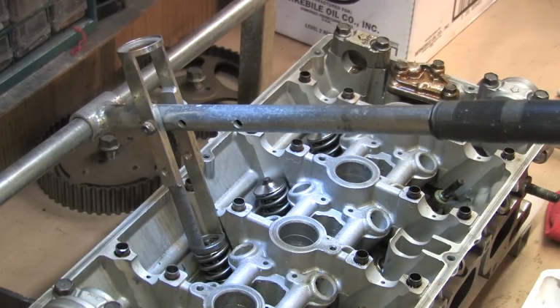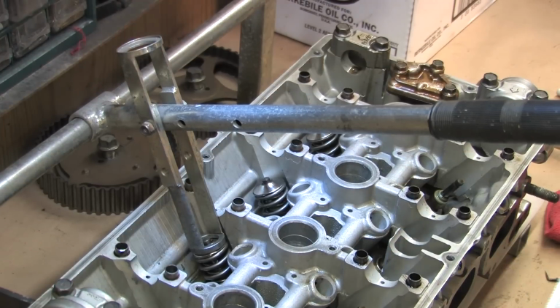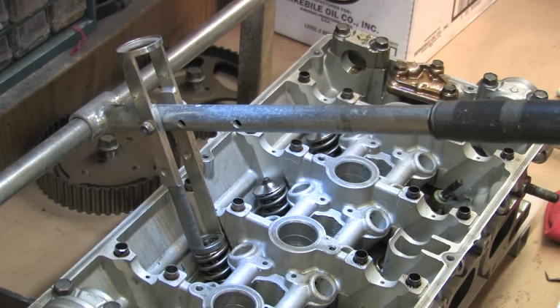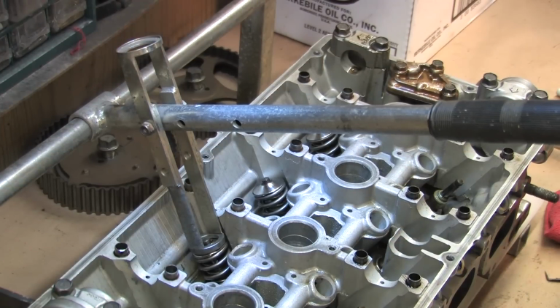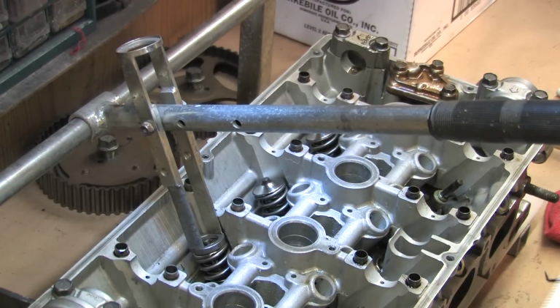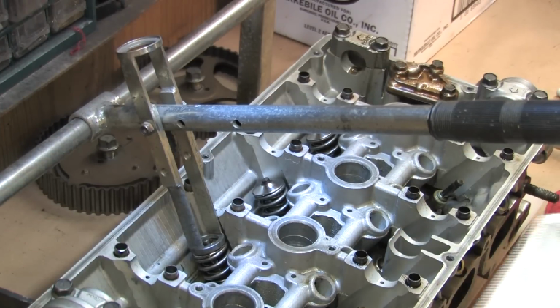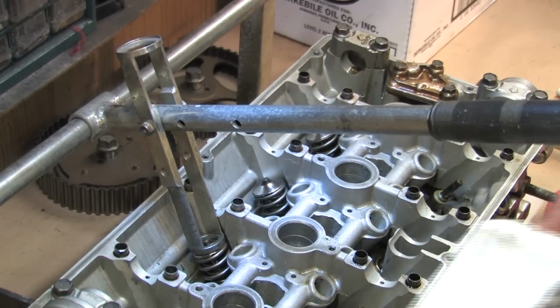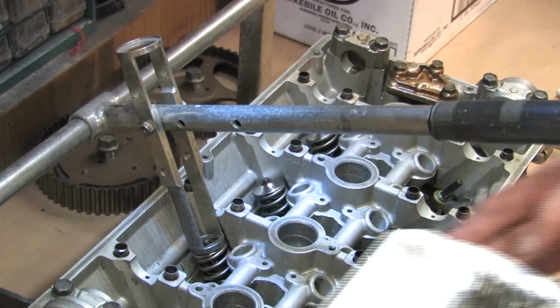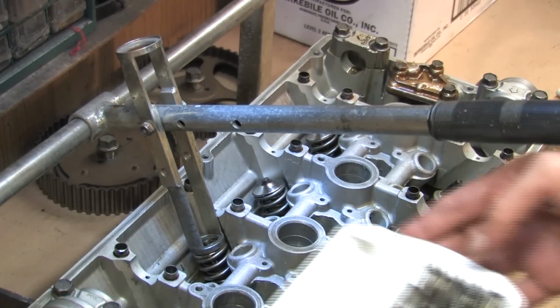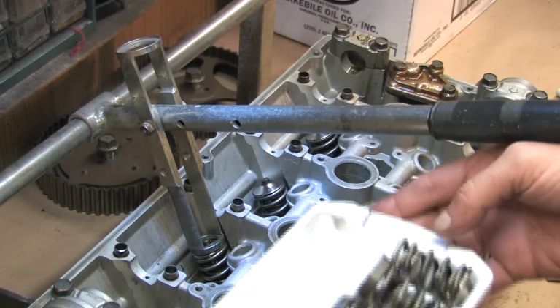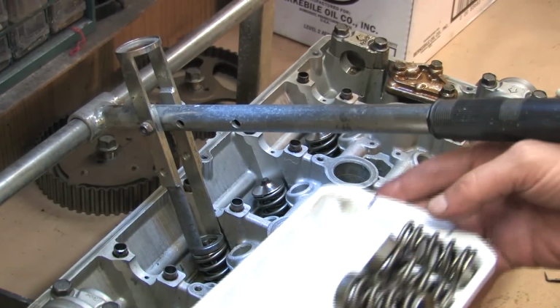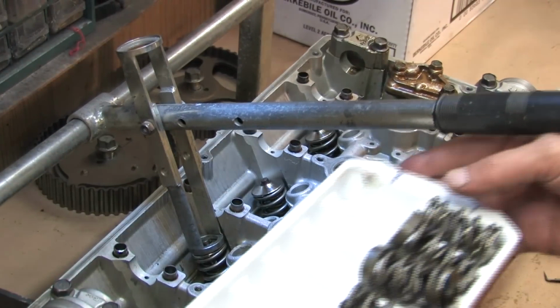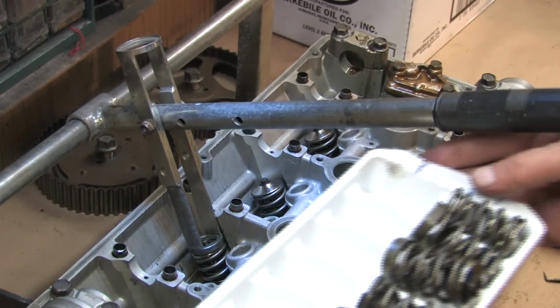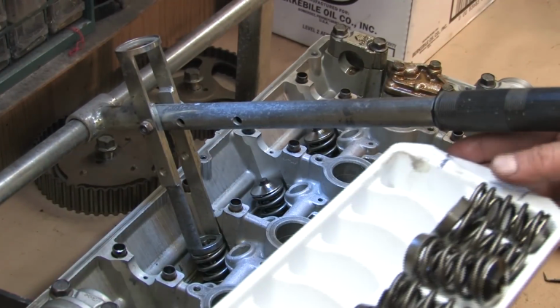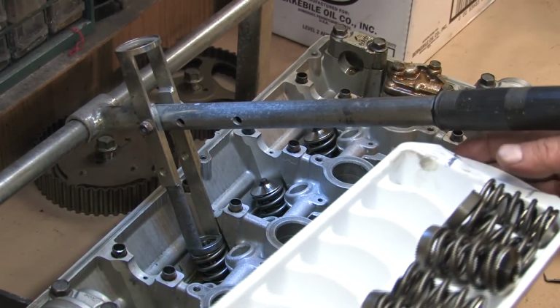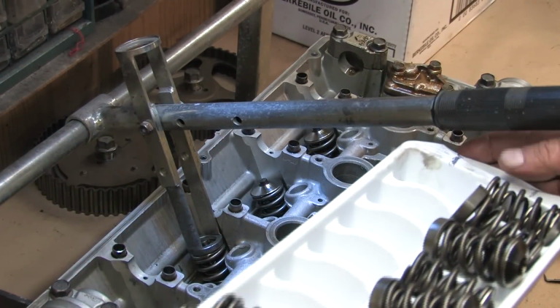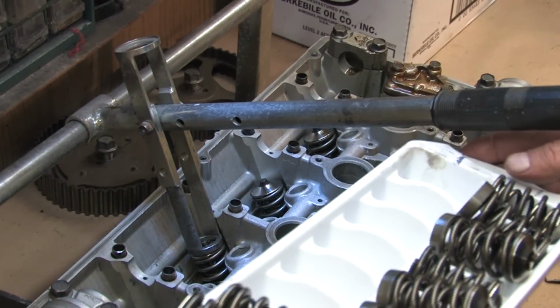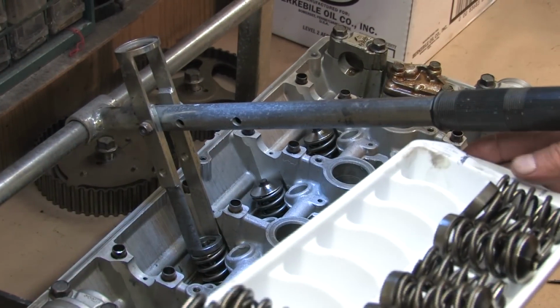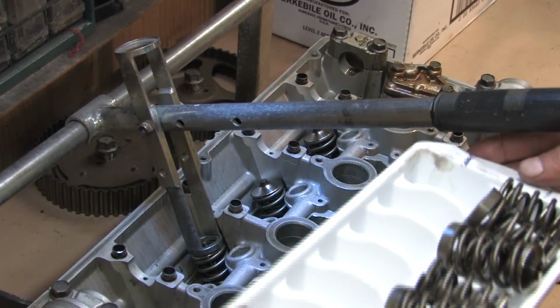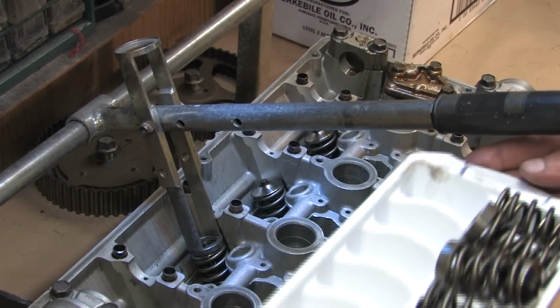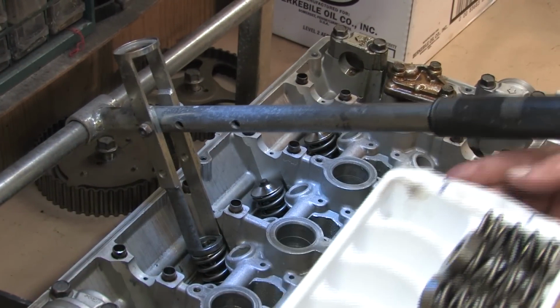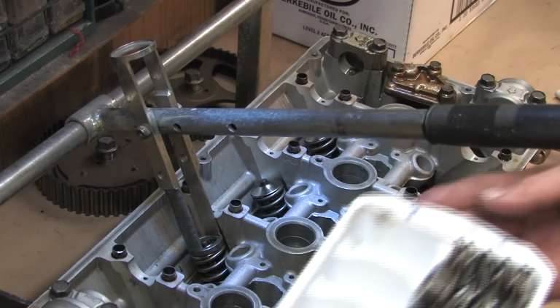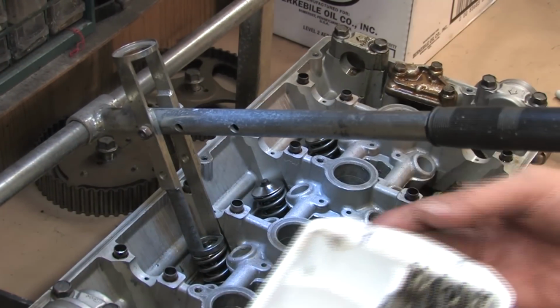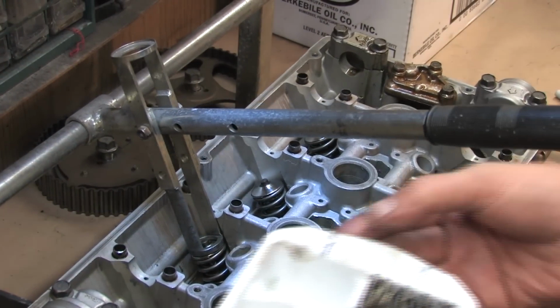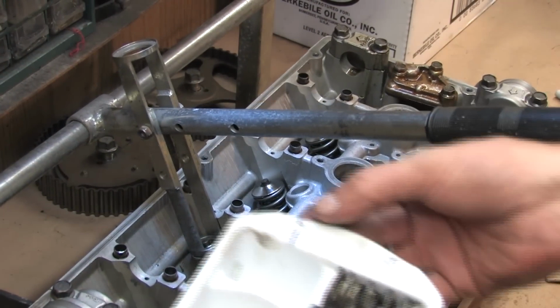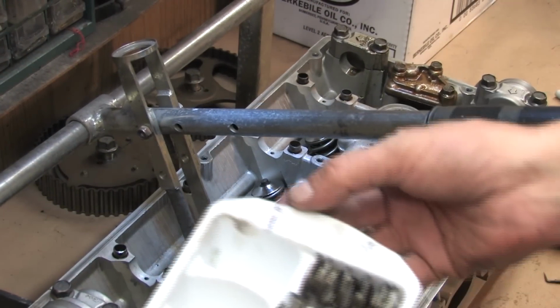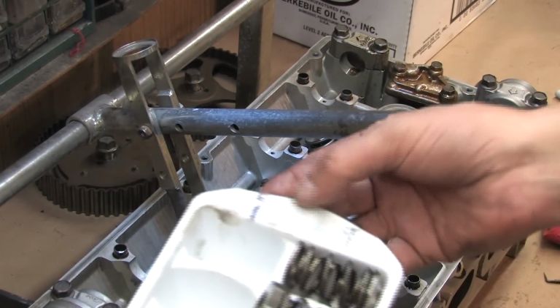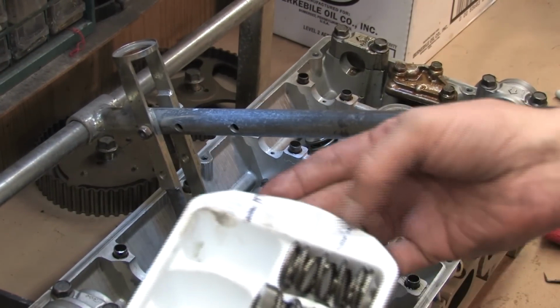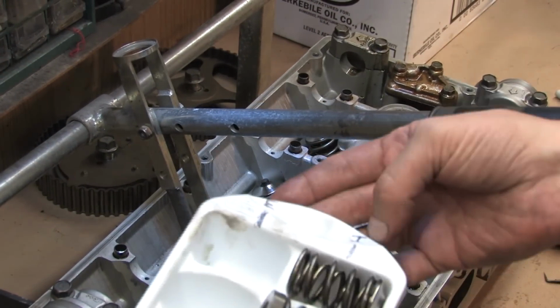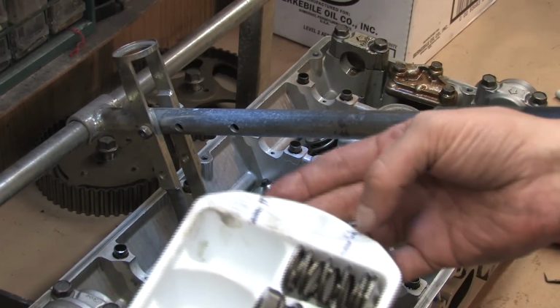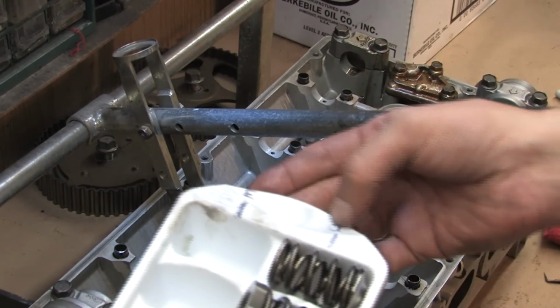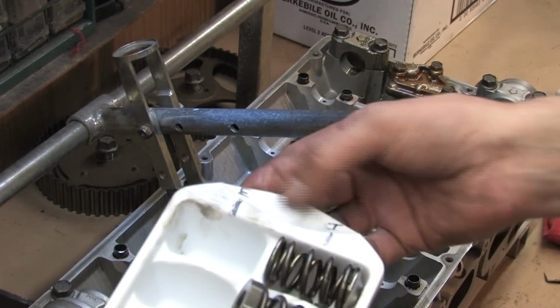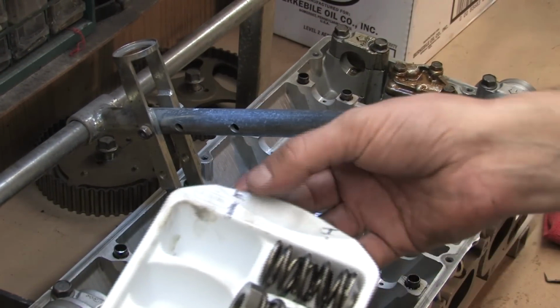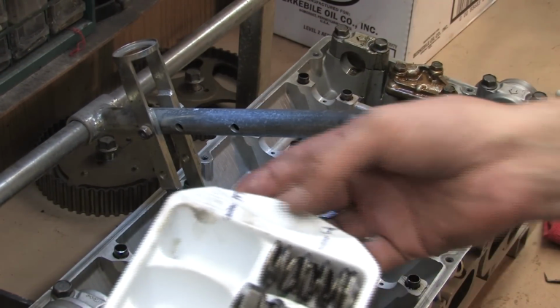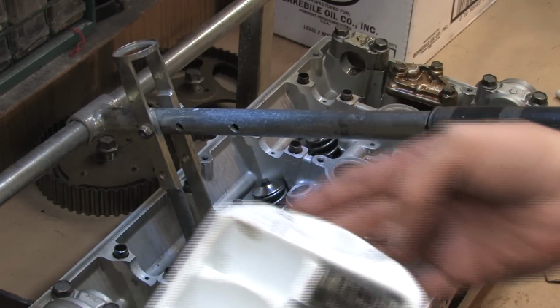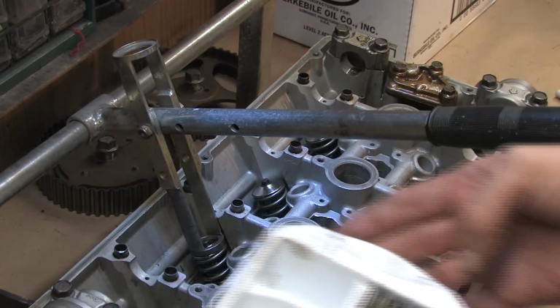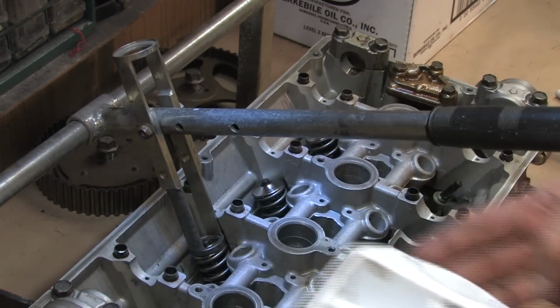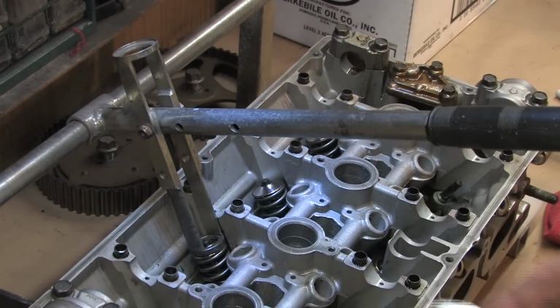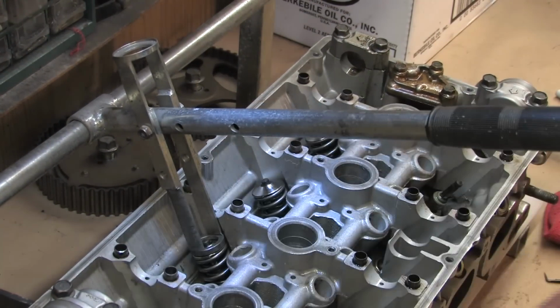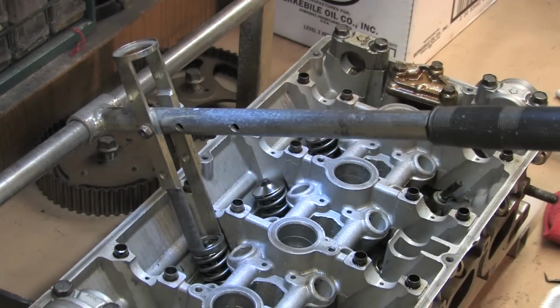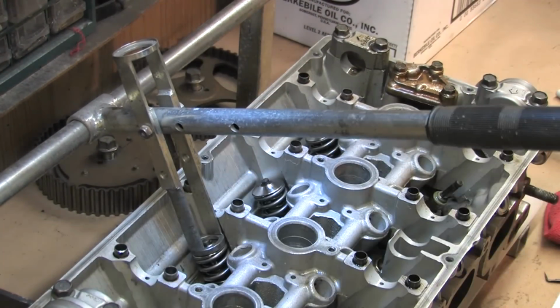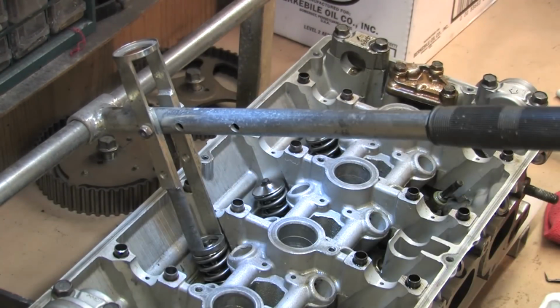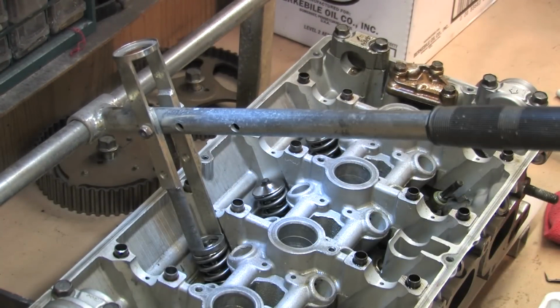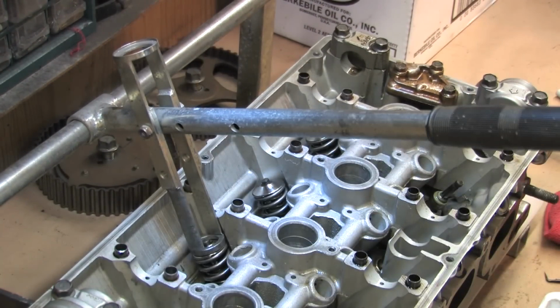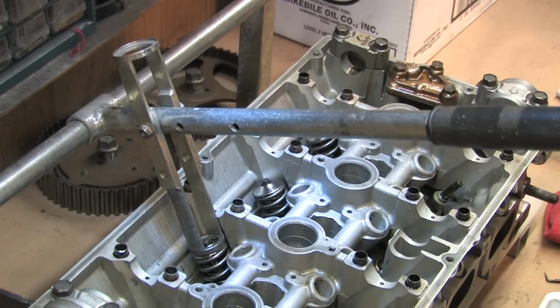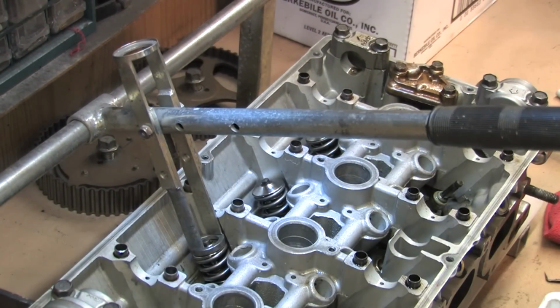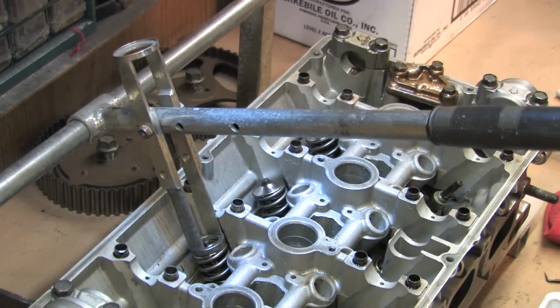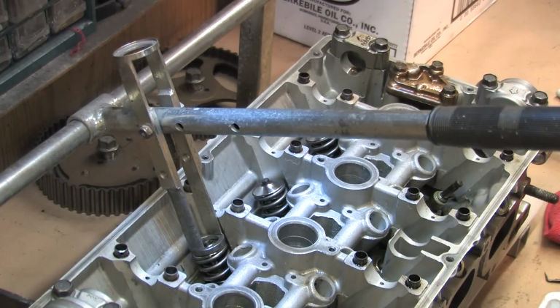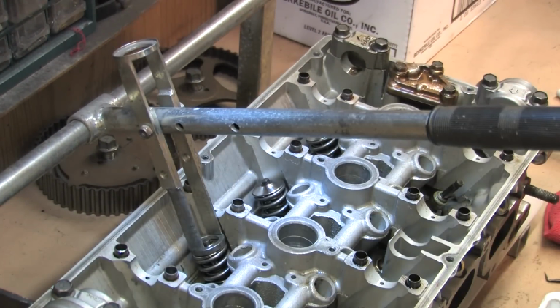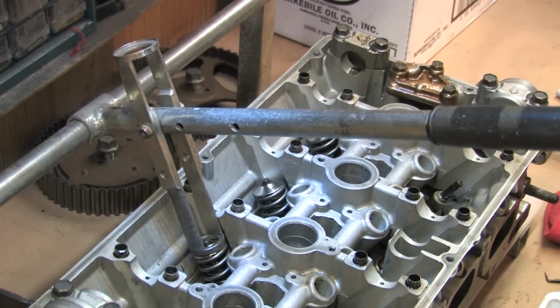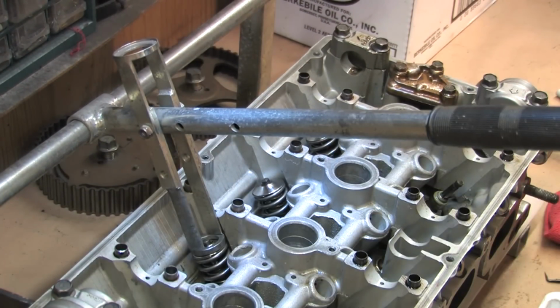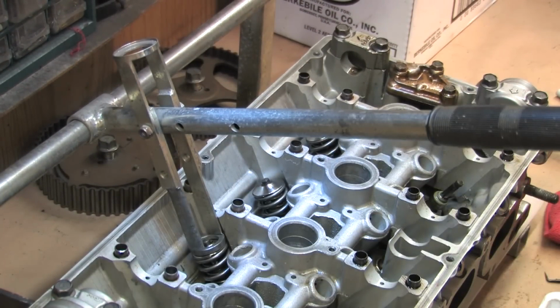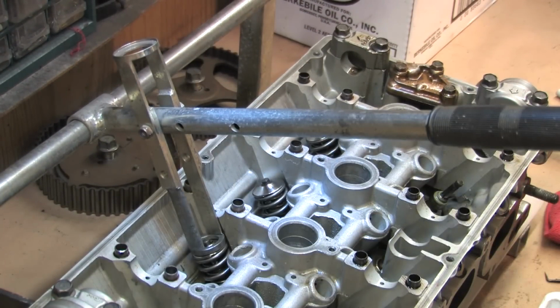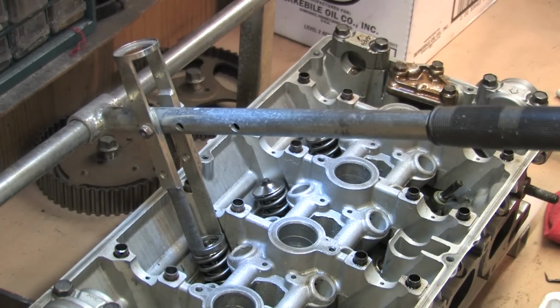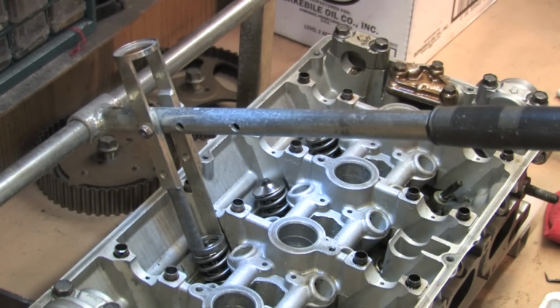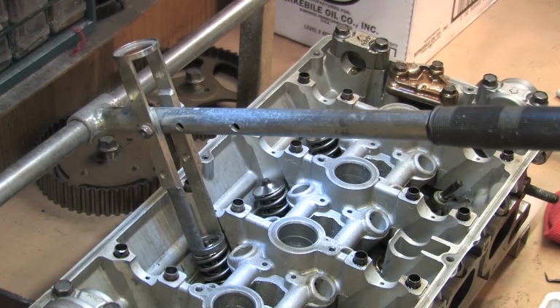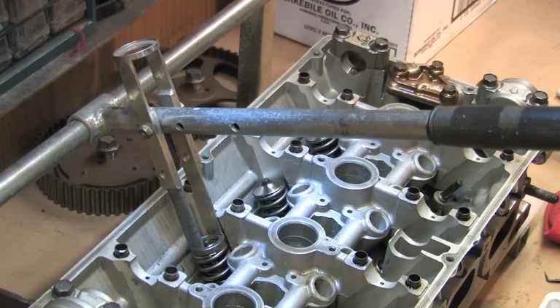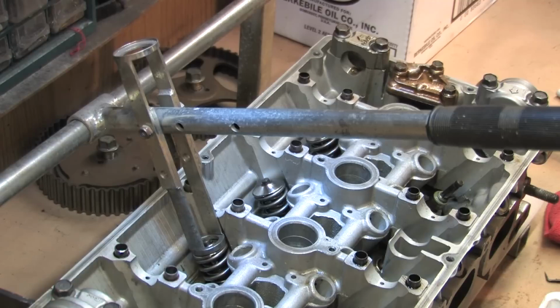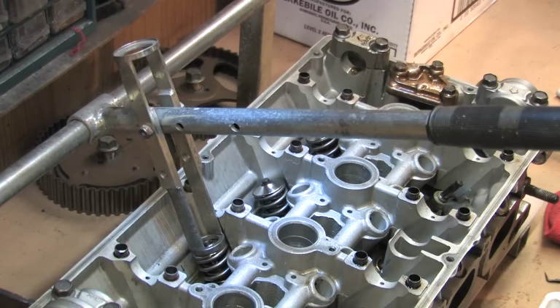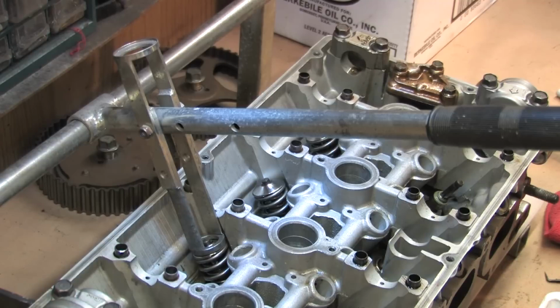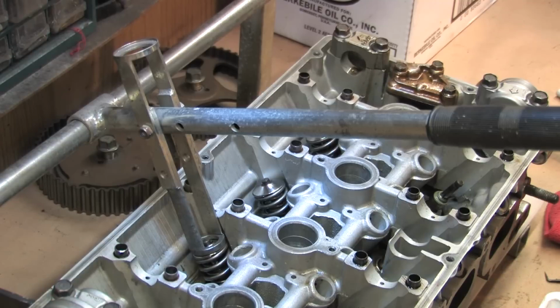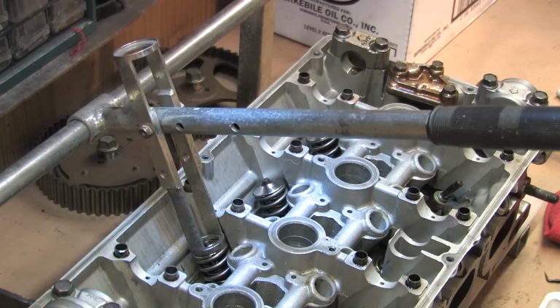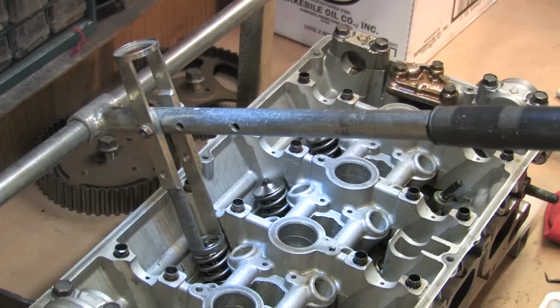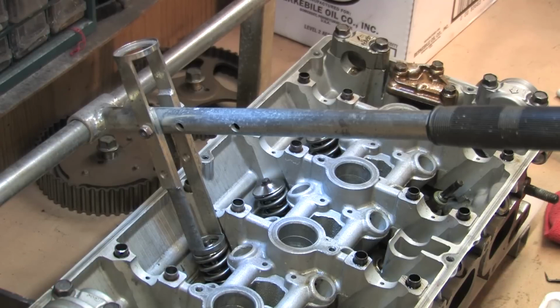You want to turn the ice cube tray around so that you're working on the opposite side. That way you know you have them all in the right order.